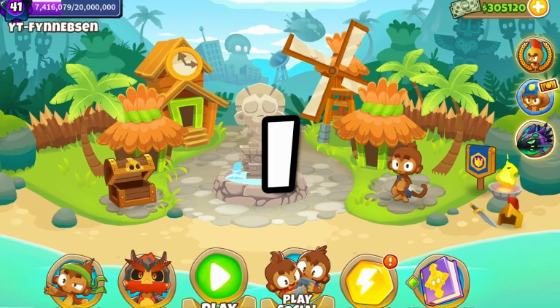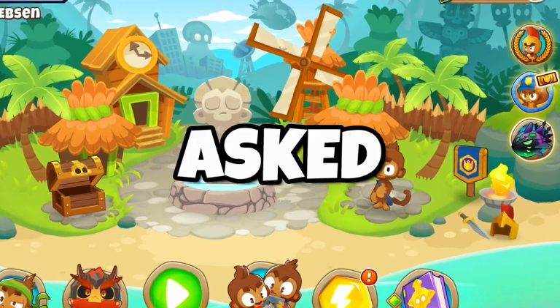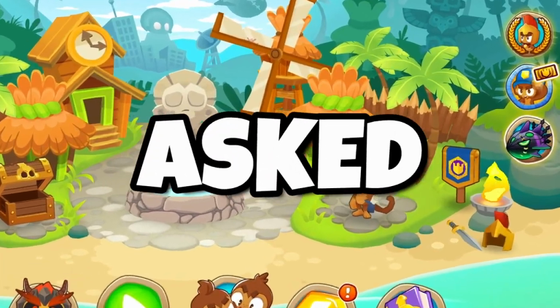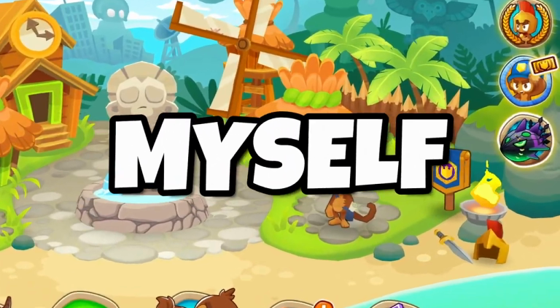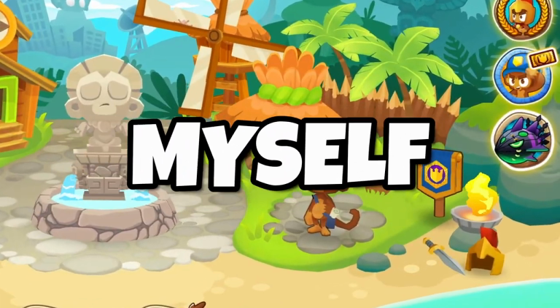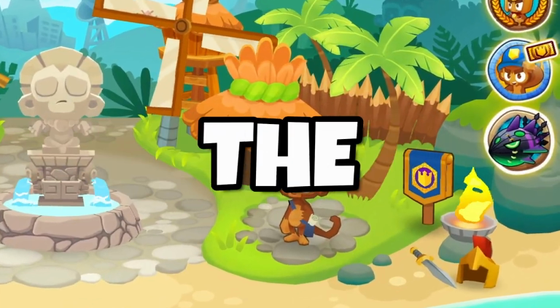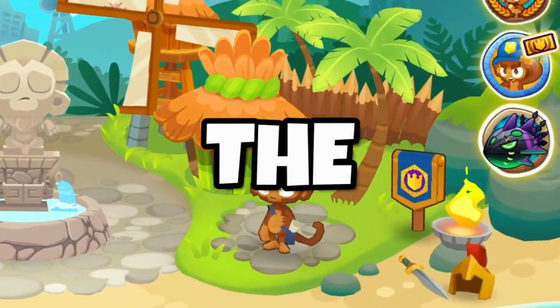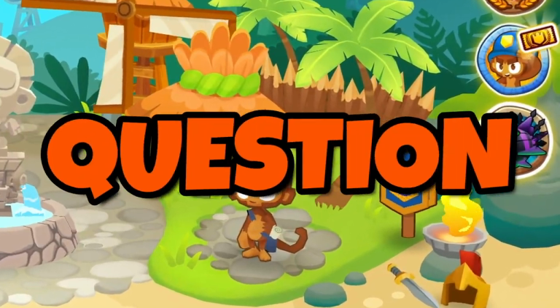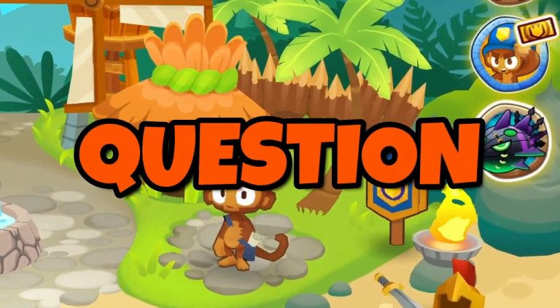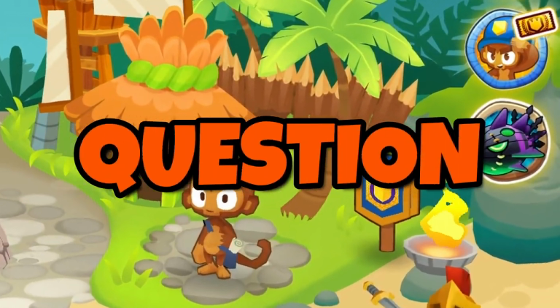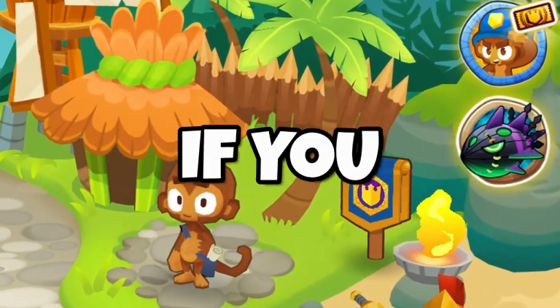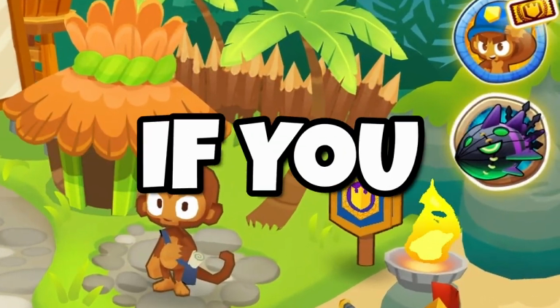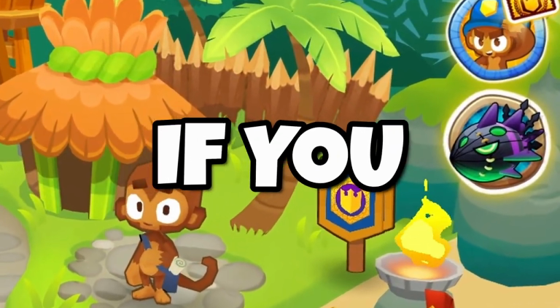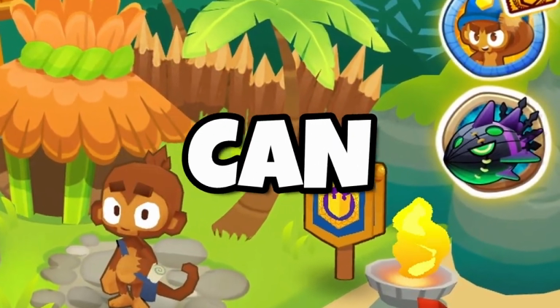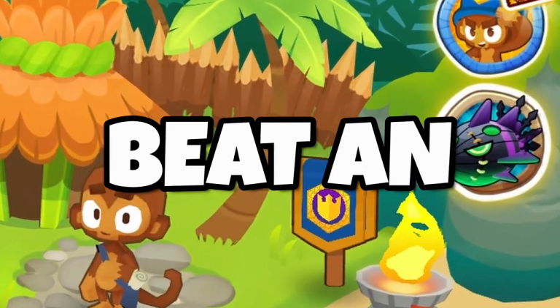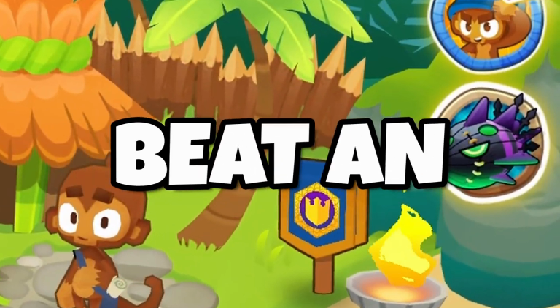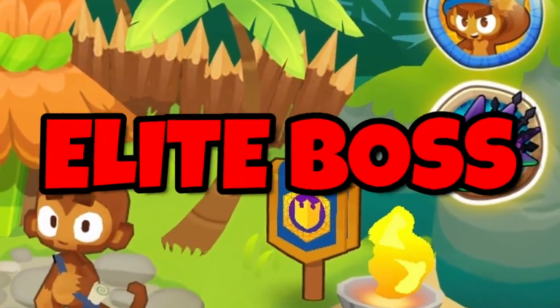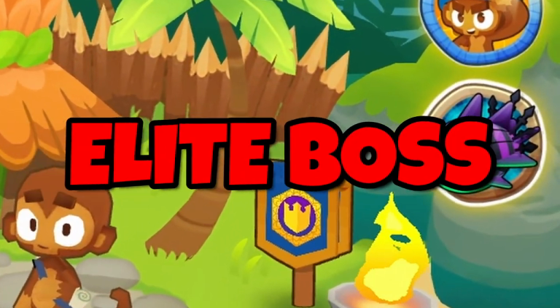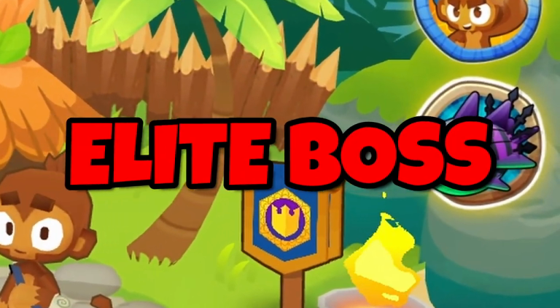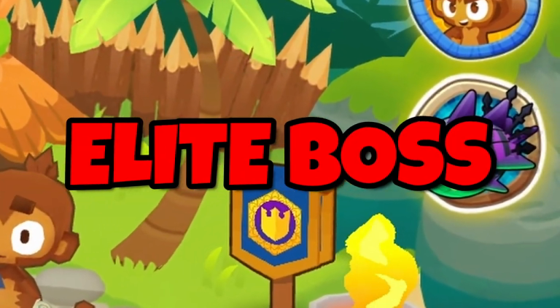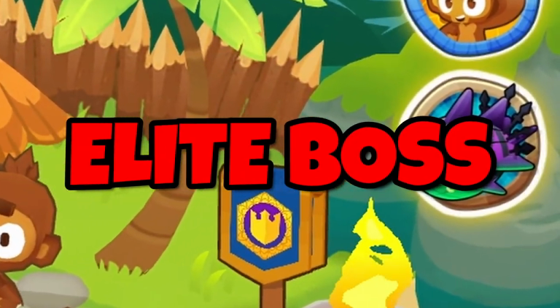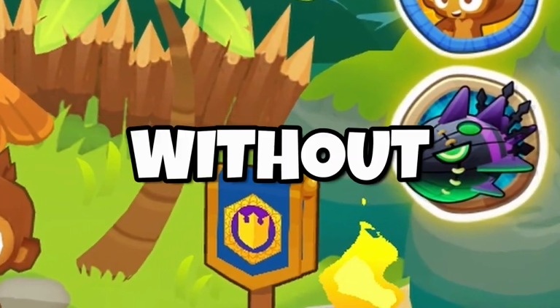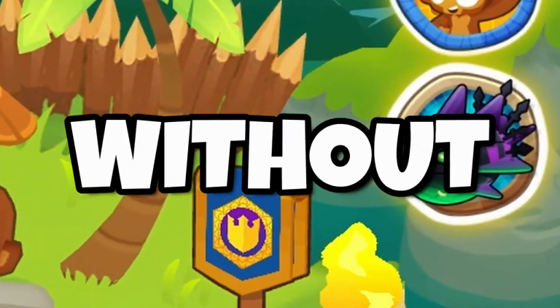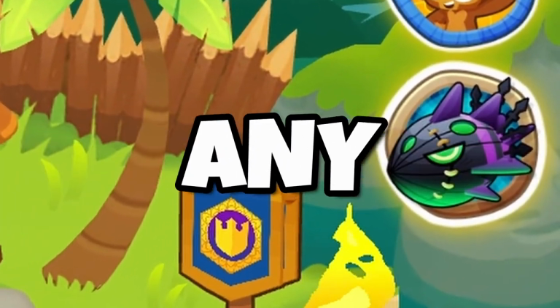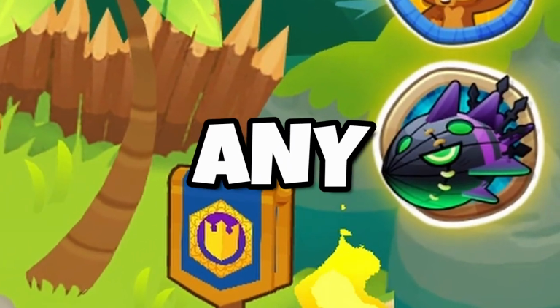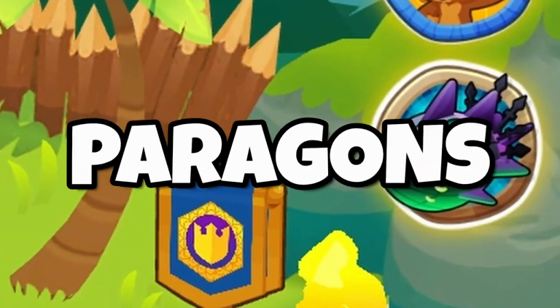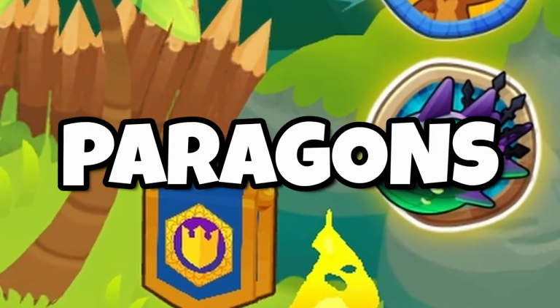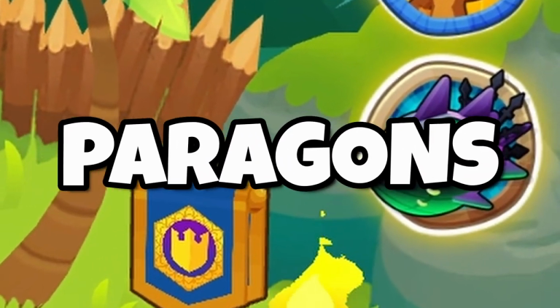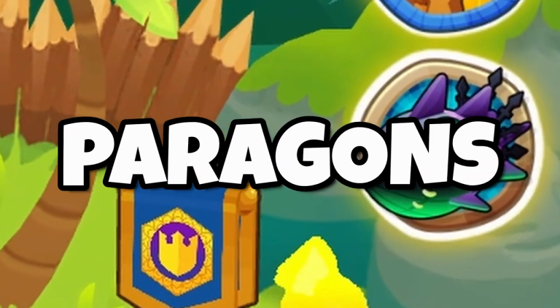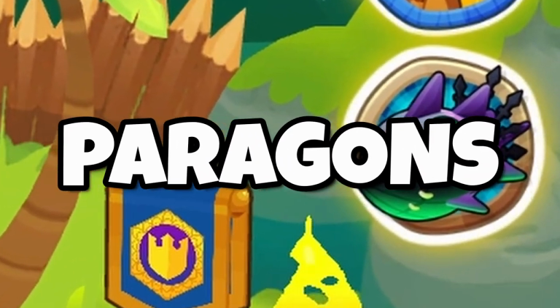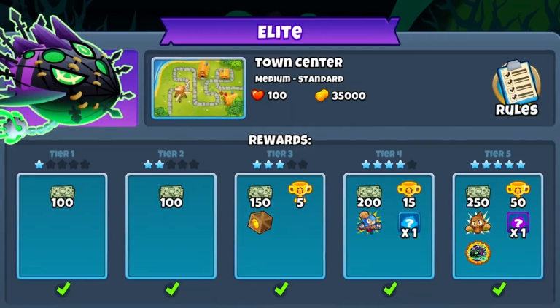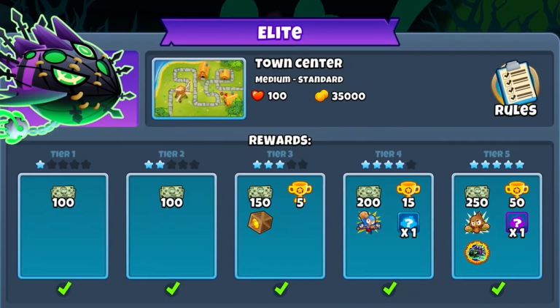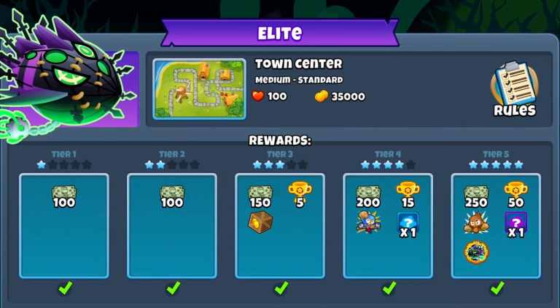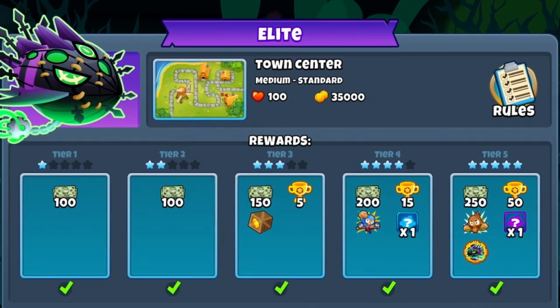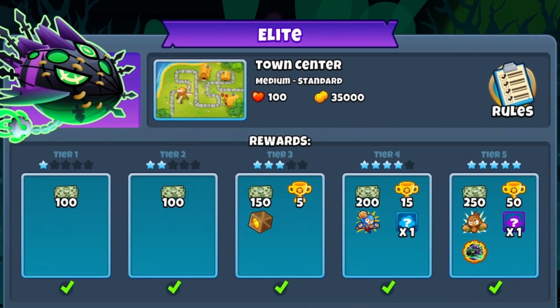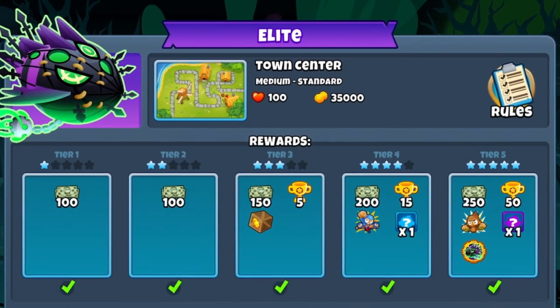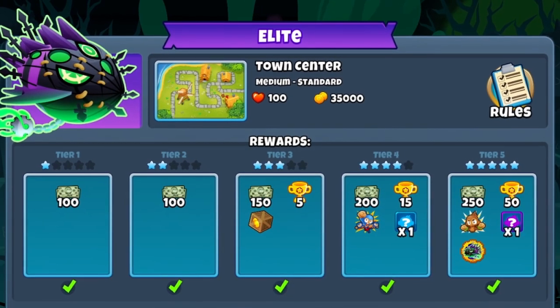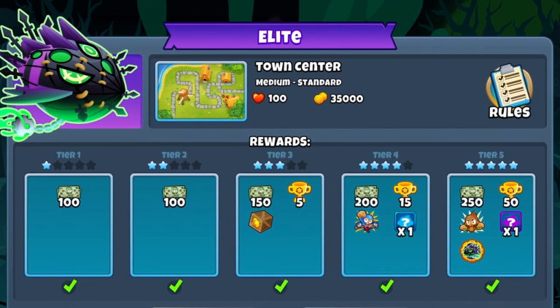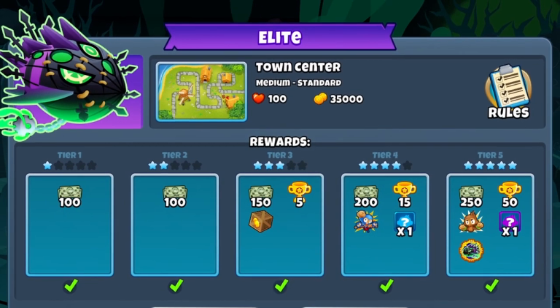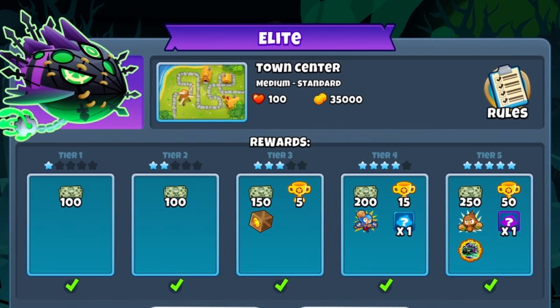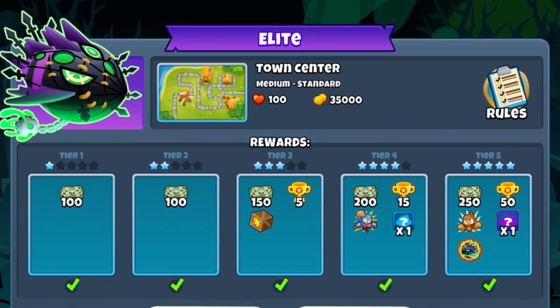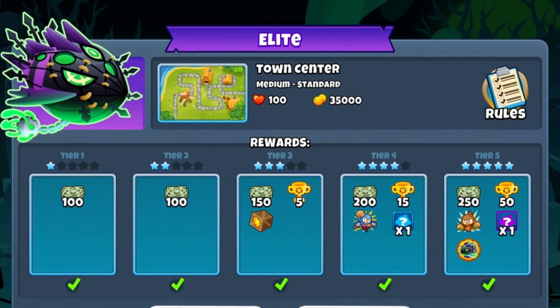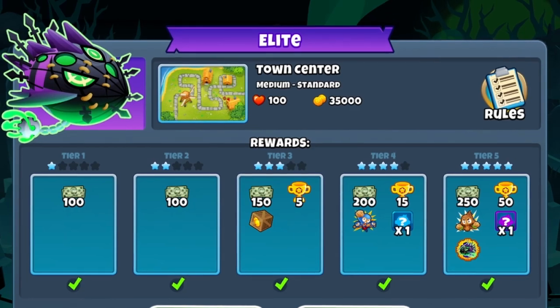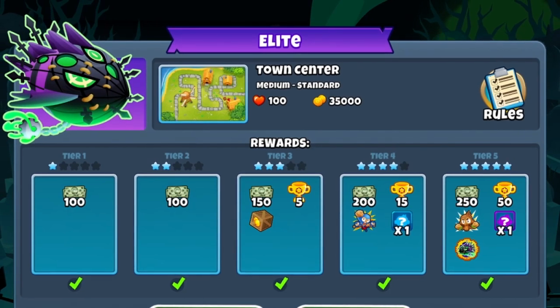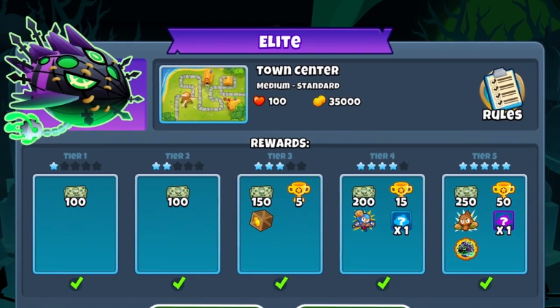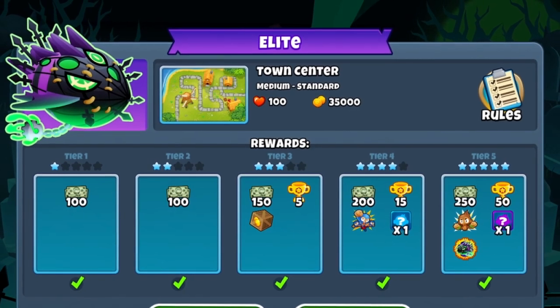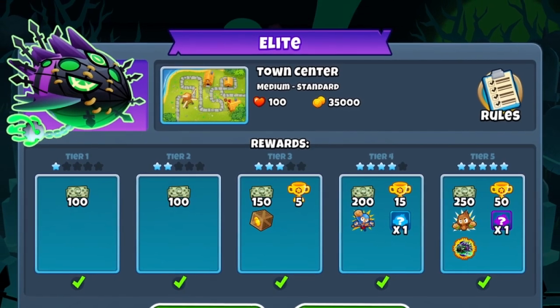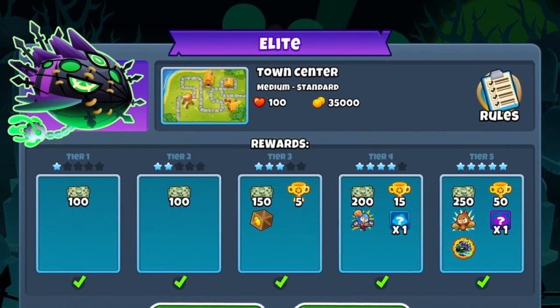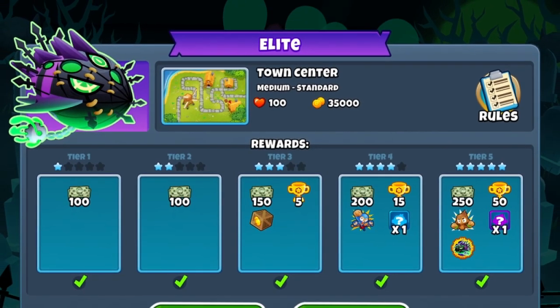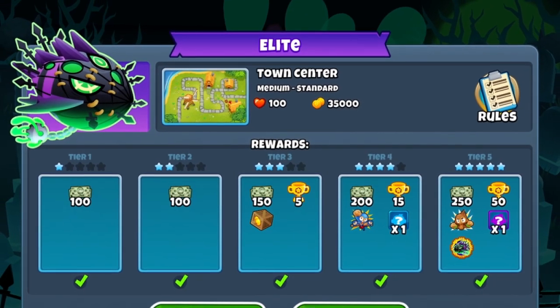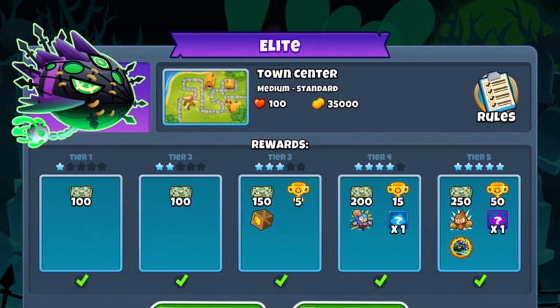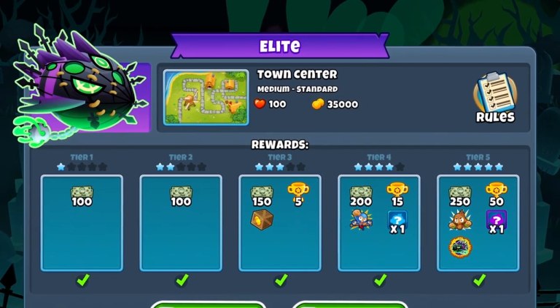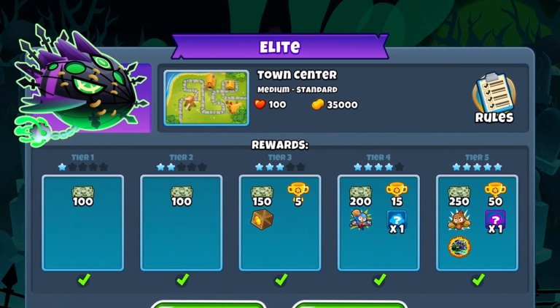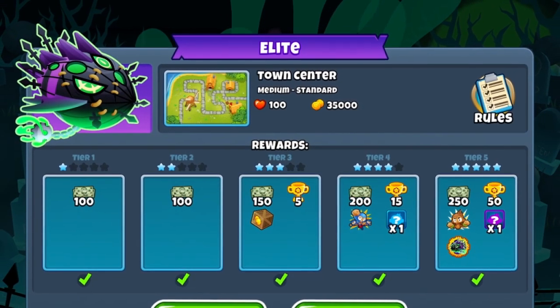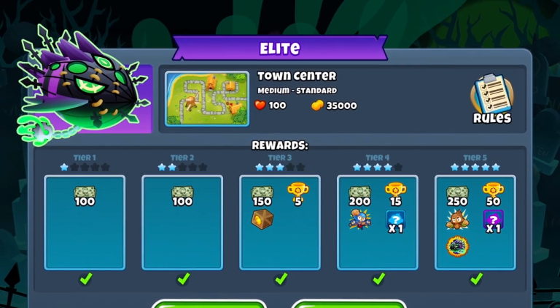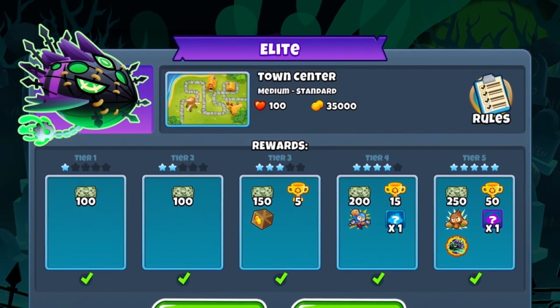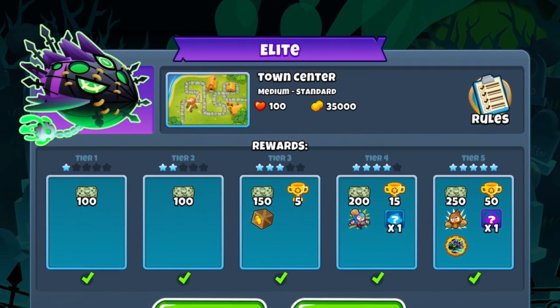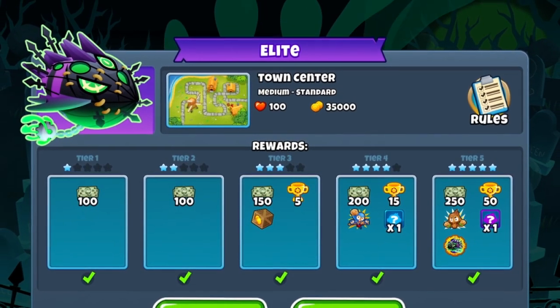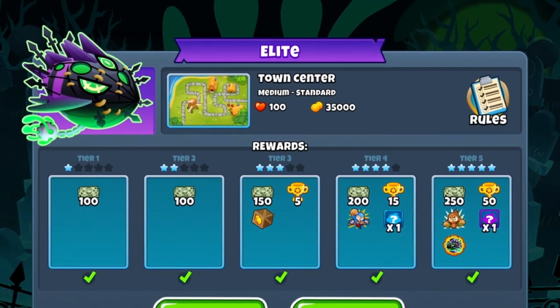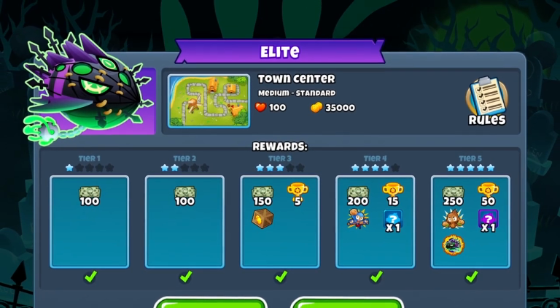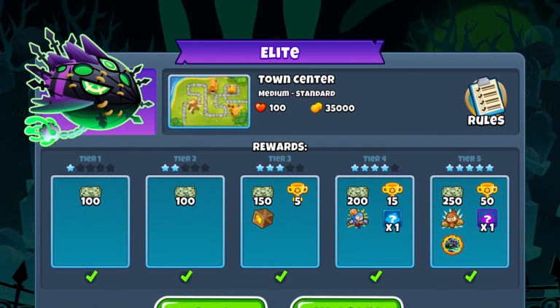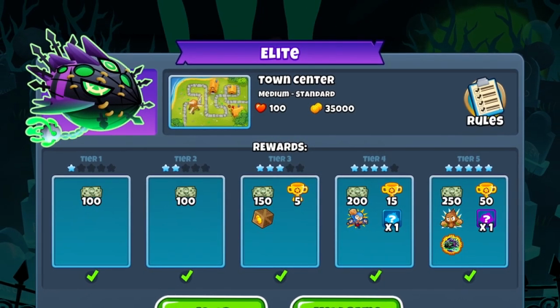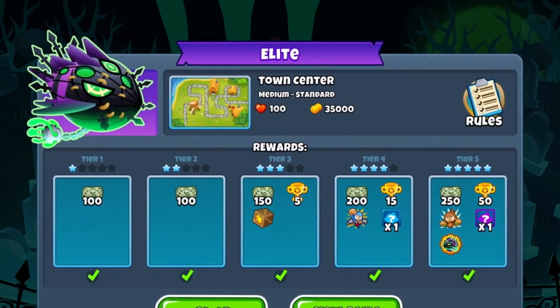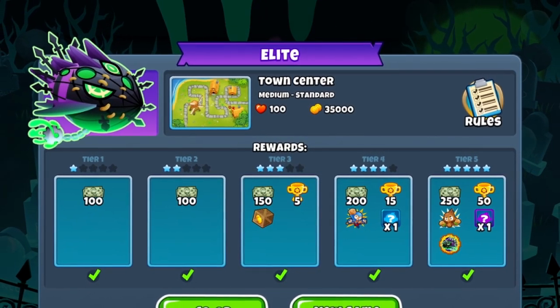I asked myself the question: can you beat an elite boss without any Paragons? Paragons make the game a lot easier, so I thought, why not try this week's elite Lich without them?